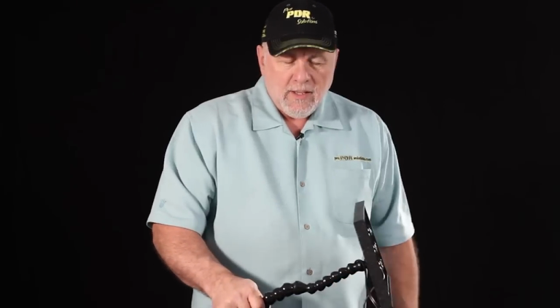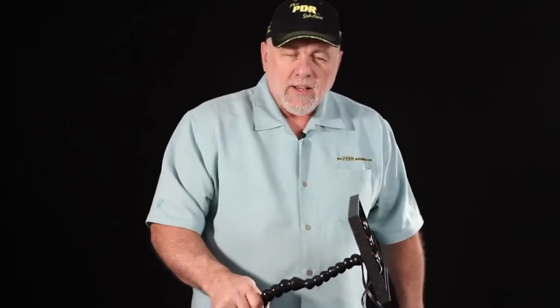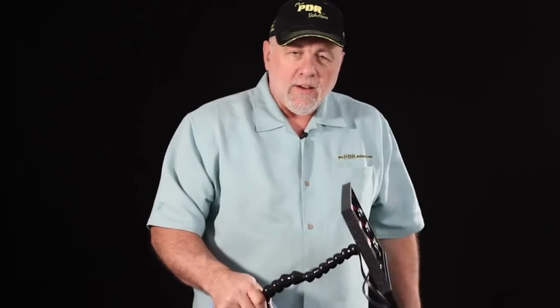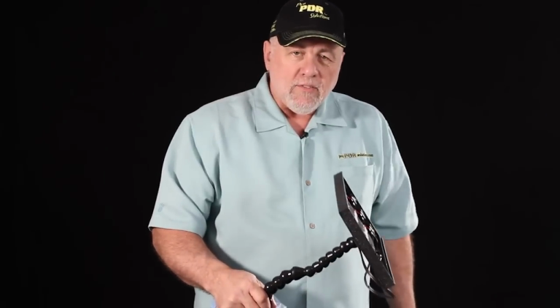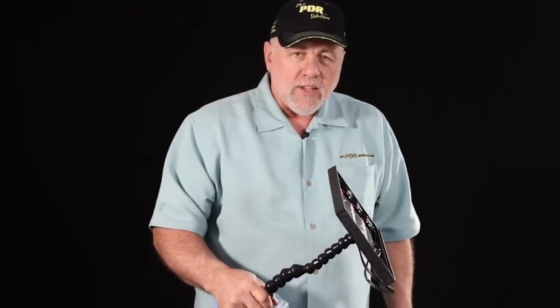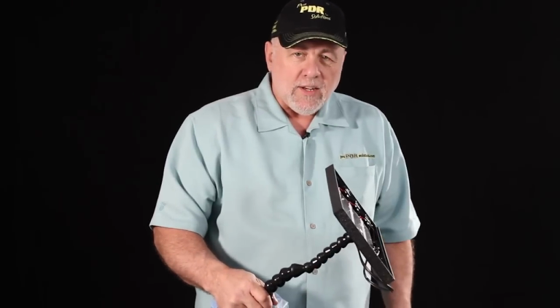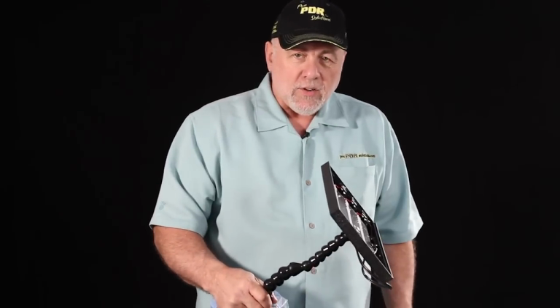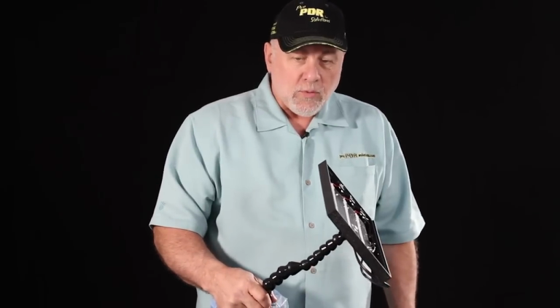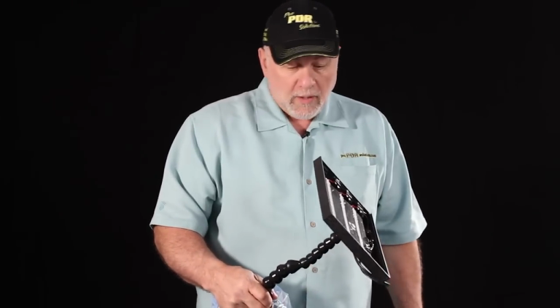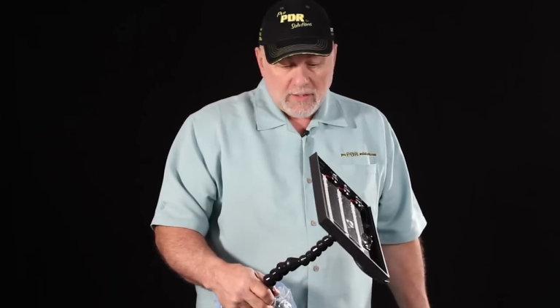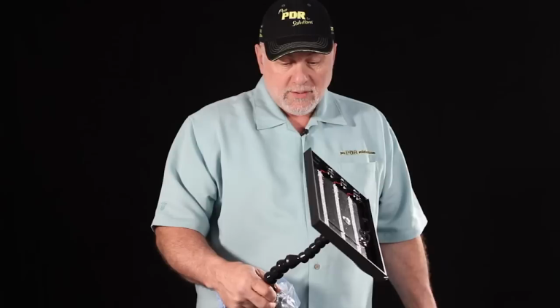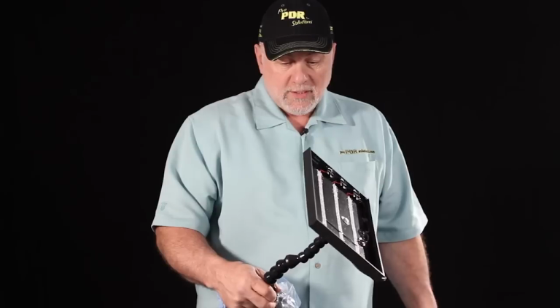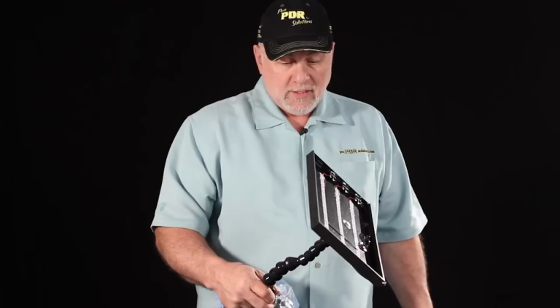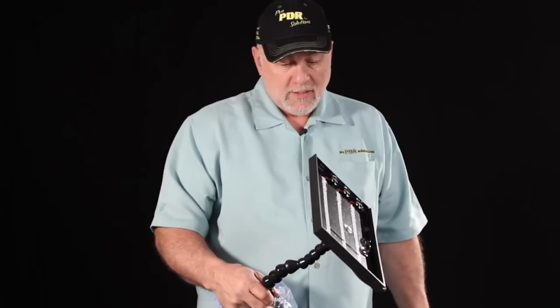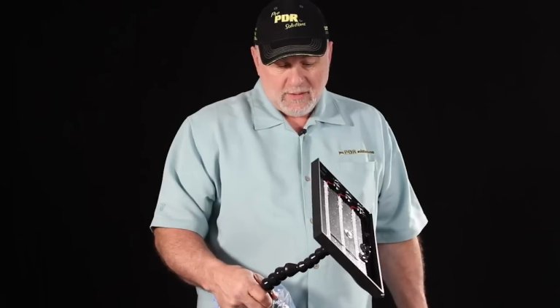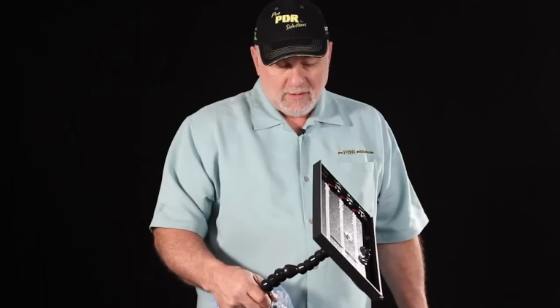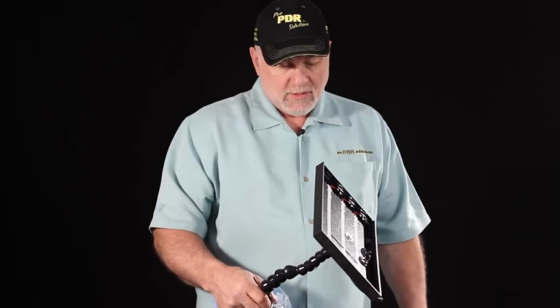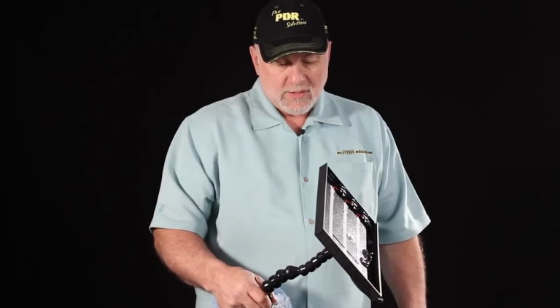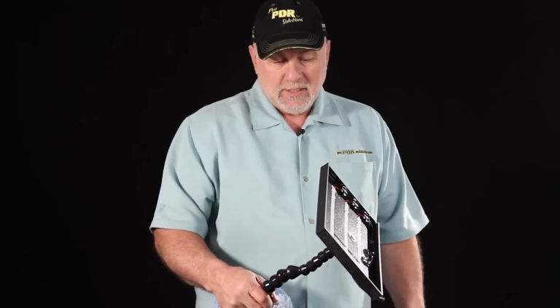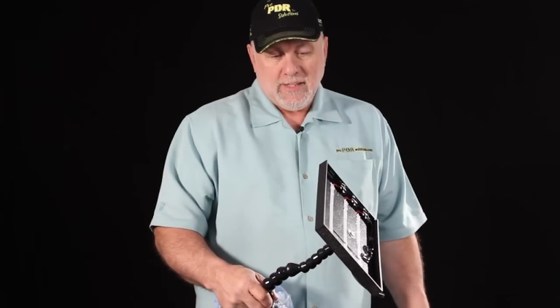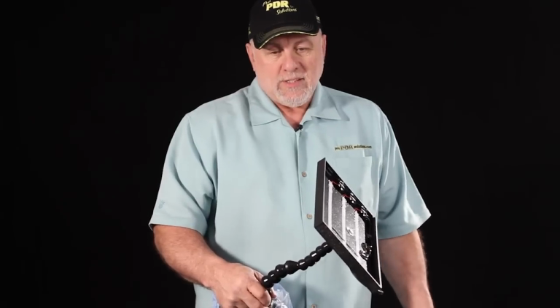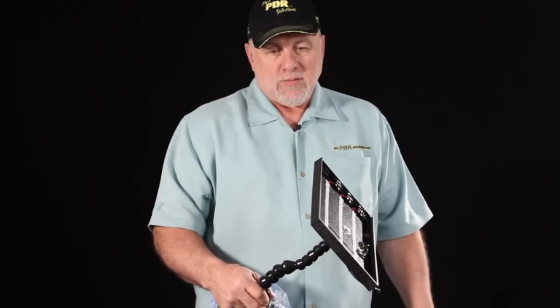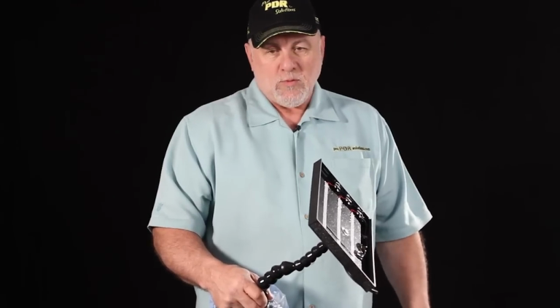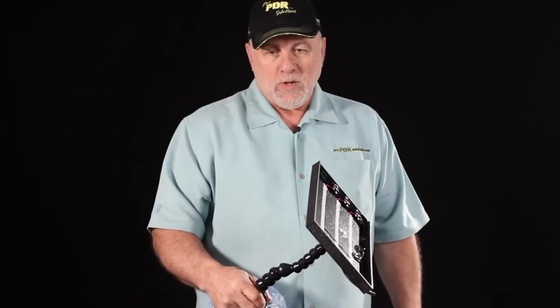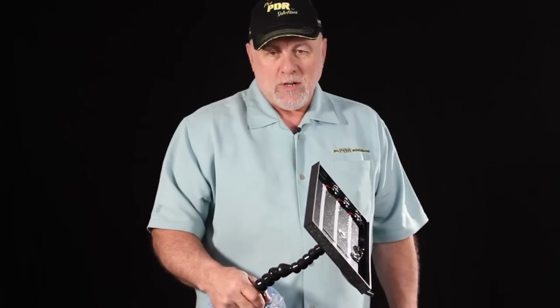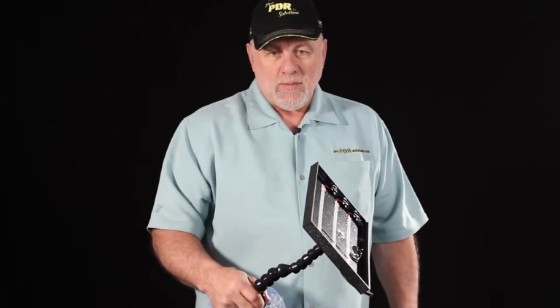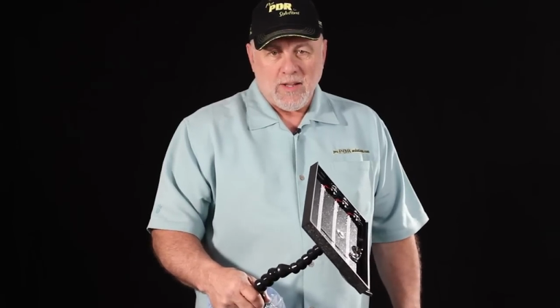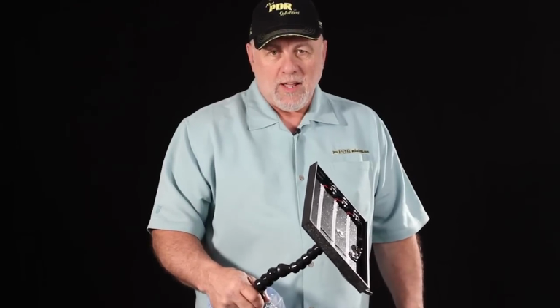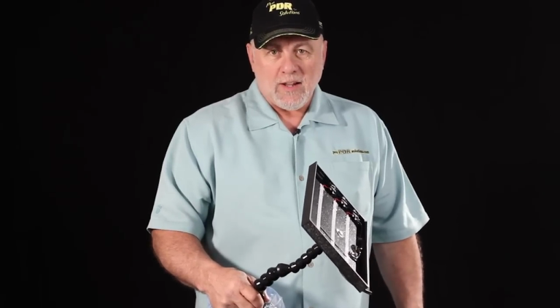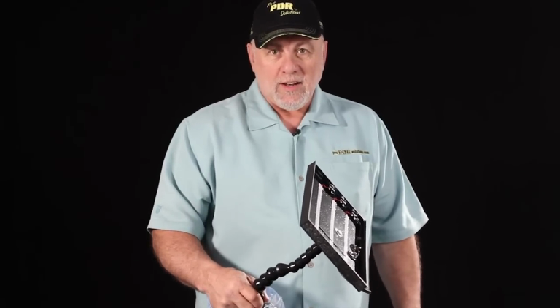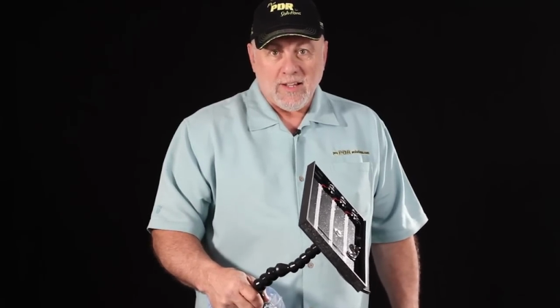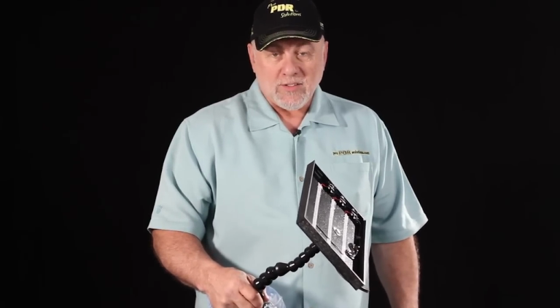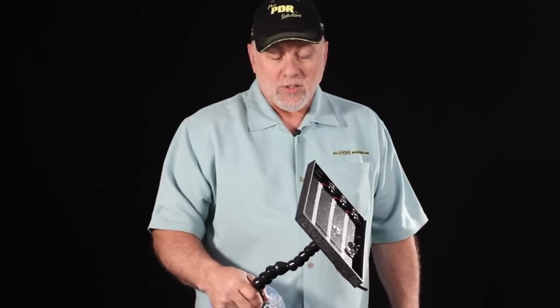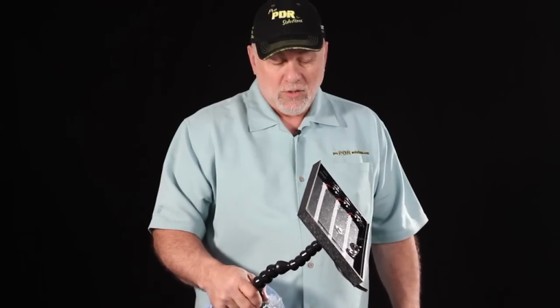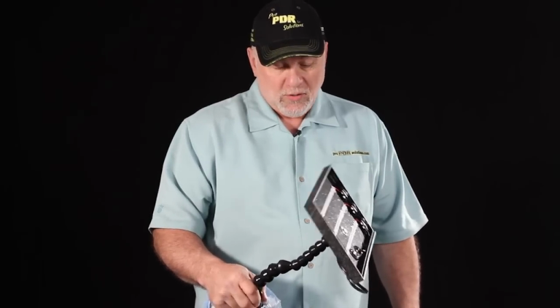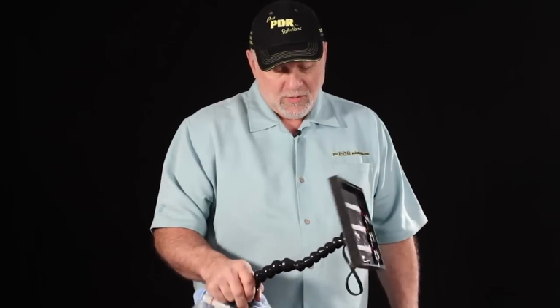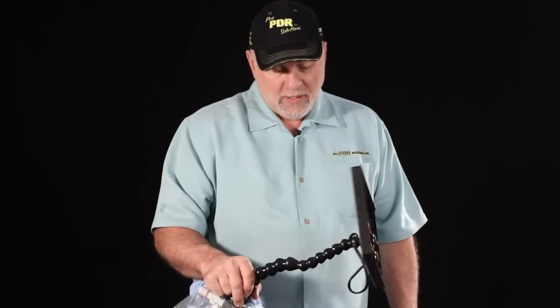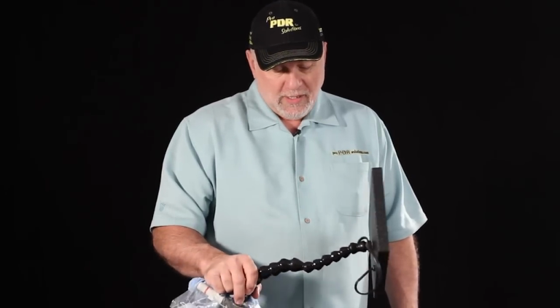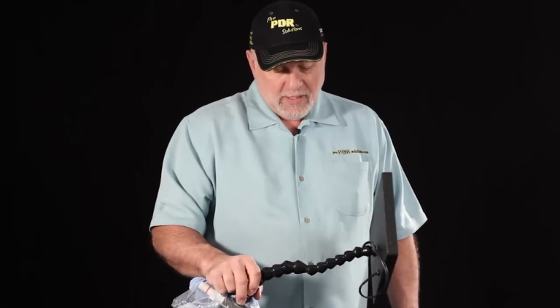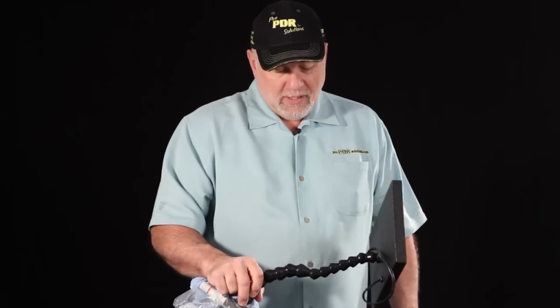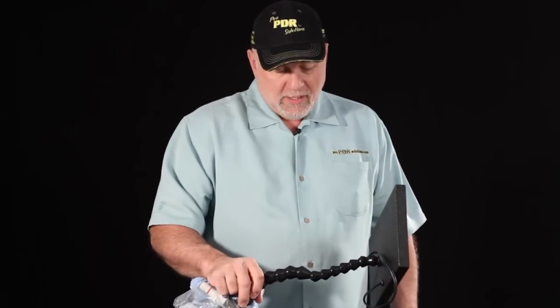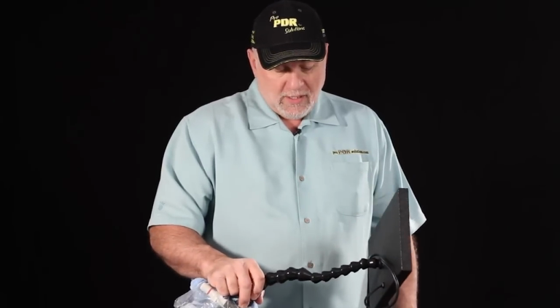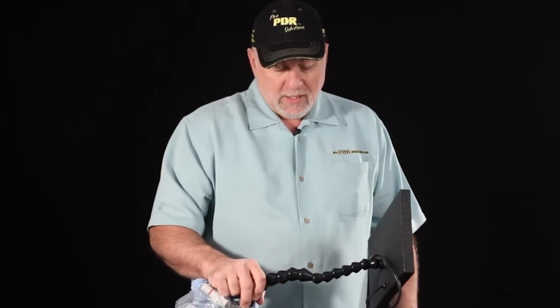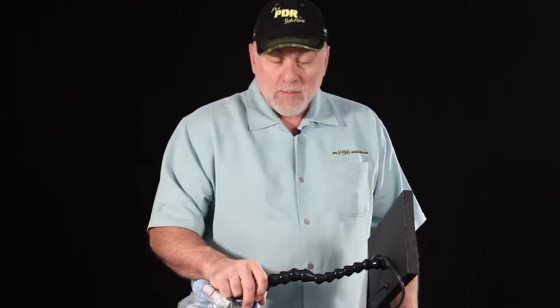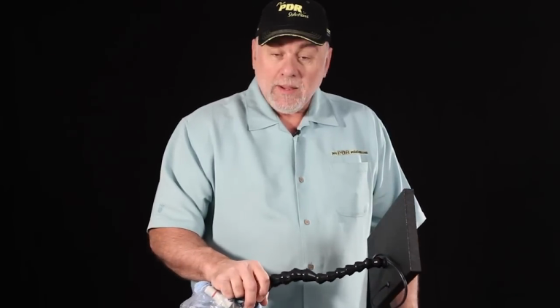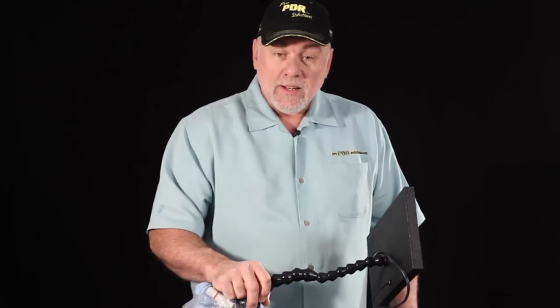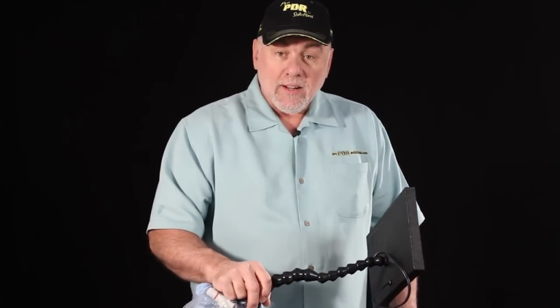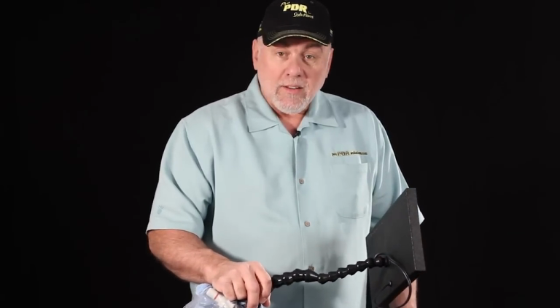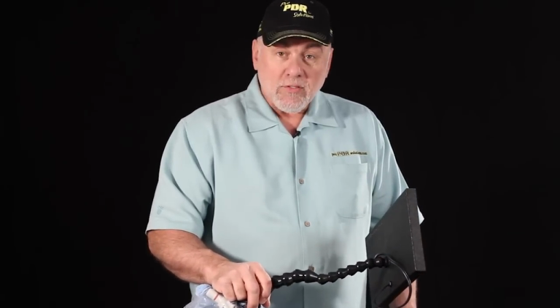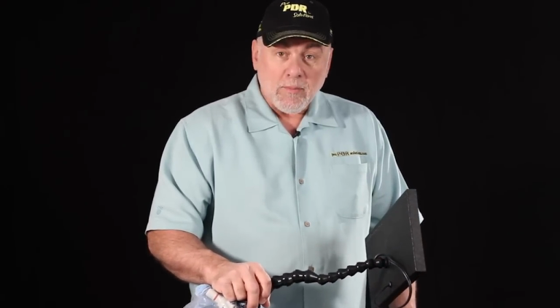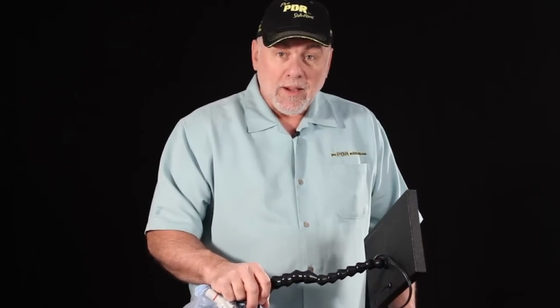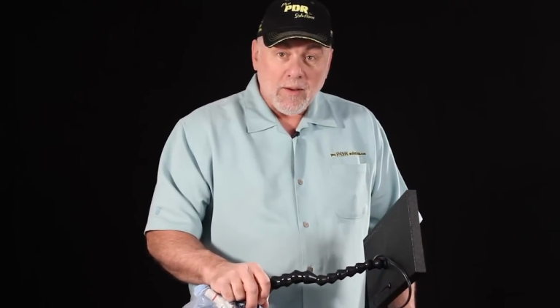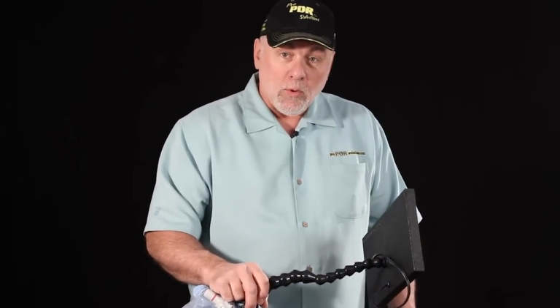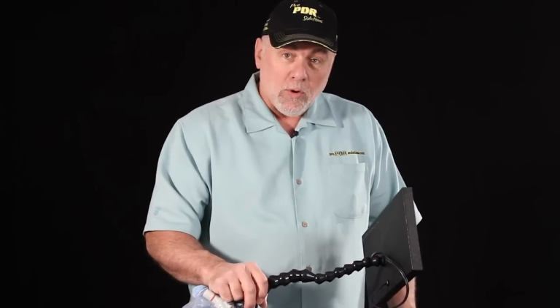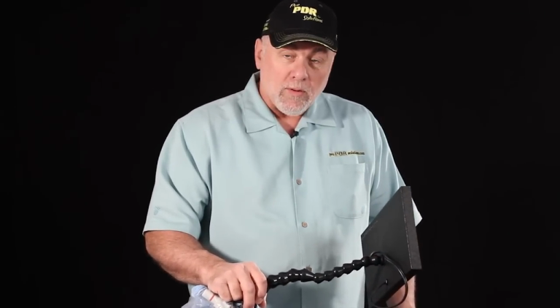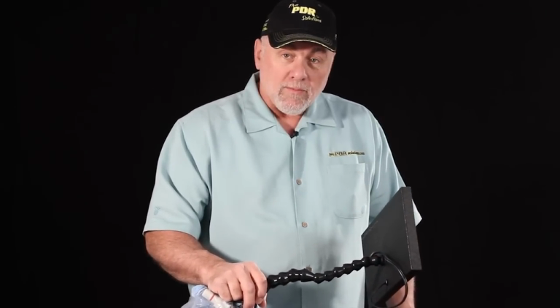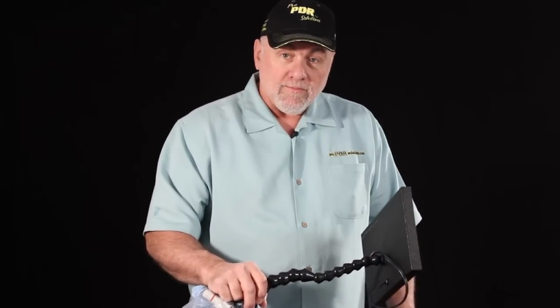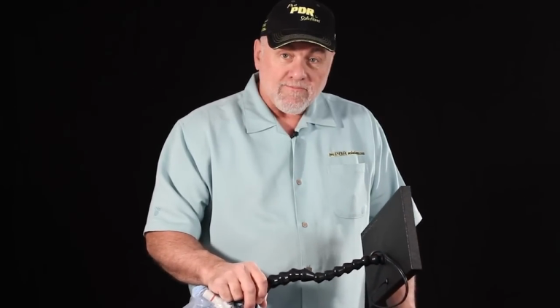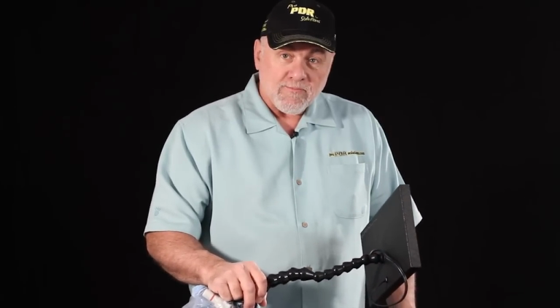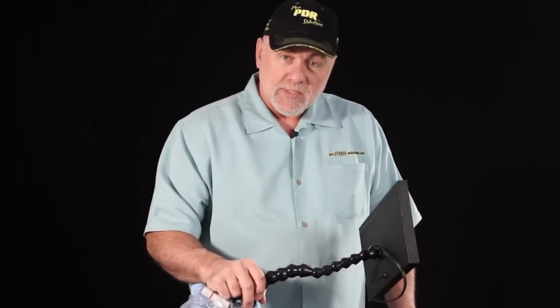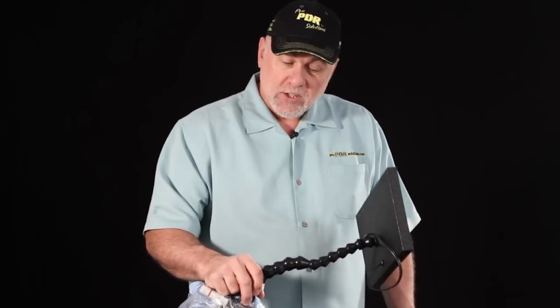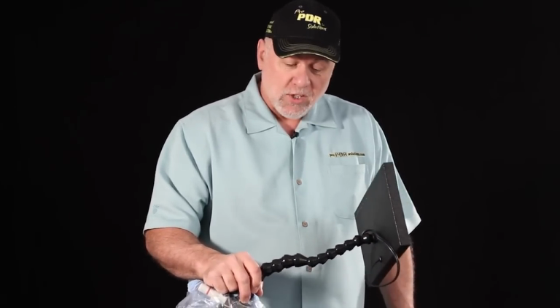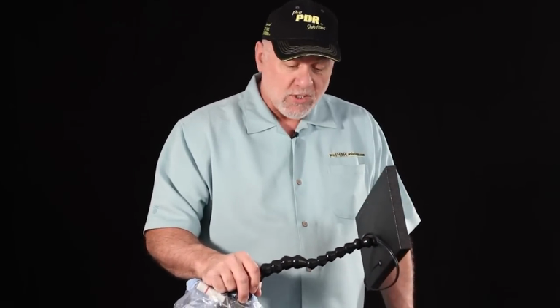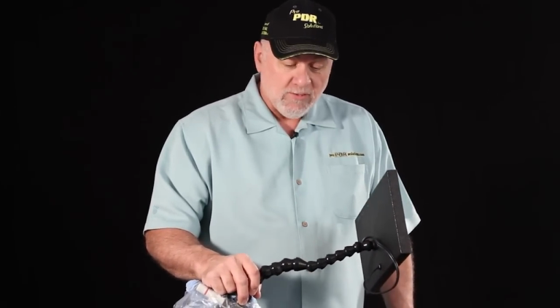I've done it twice and it still hasn't worn out my lock line, so you may not have to buy more. There you go.